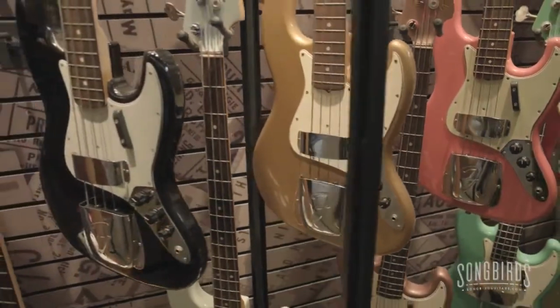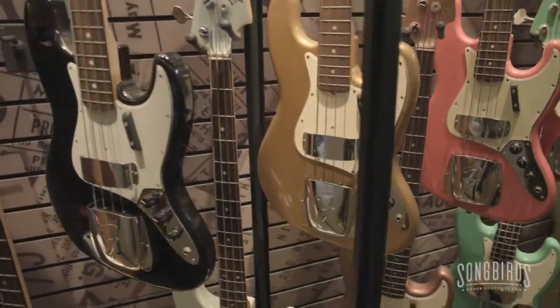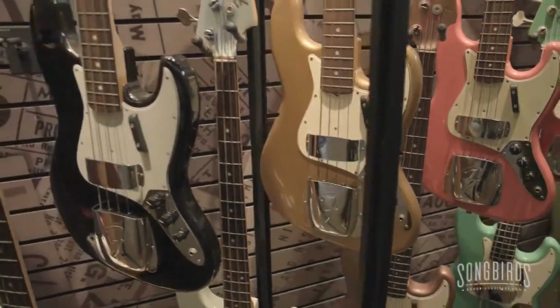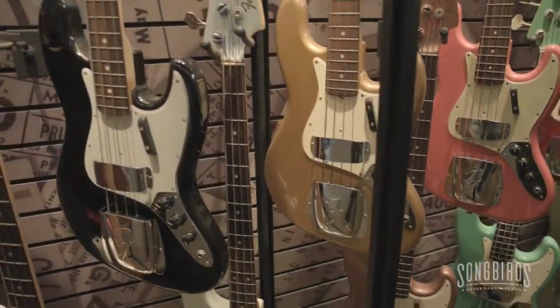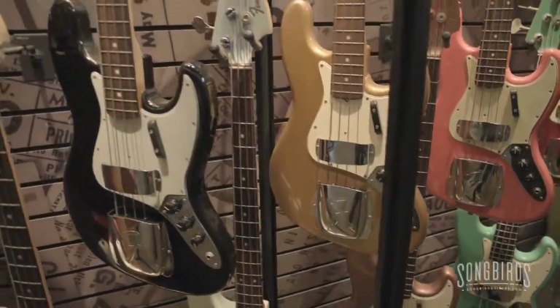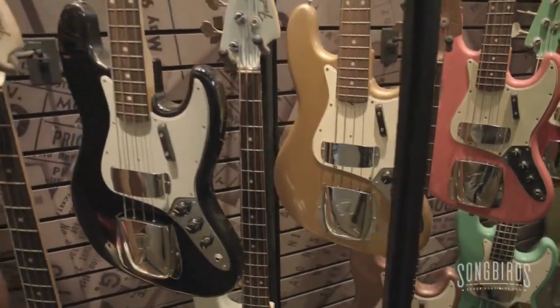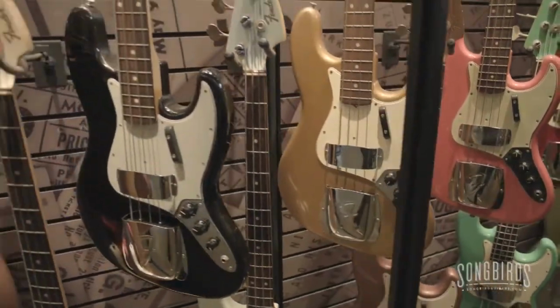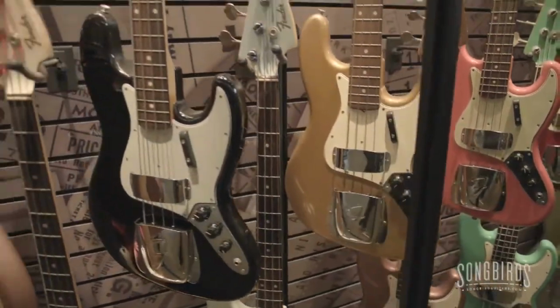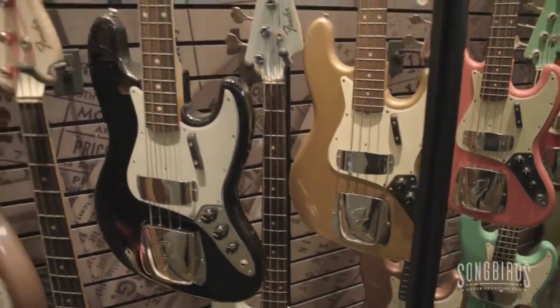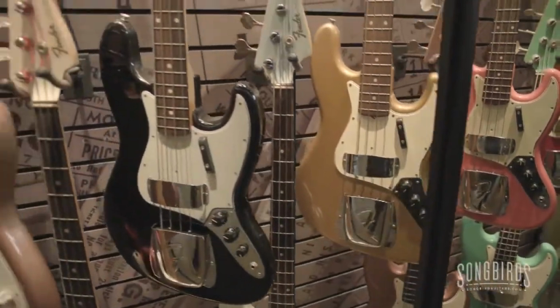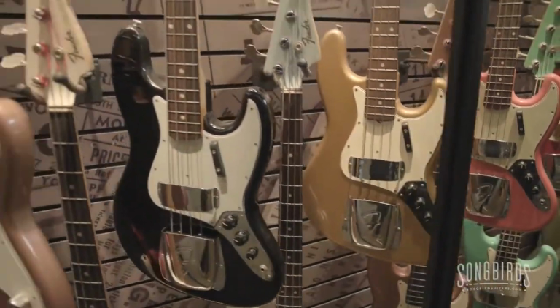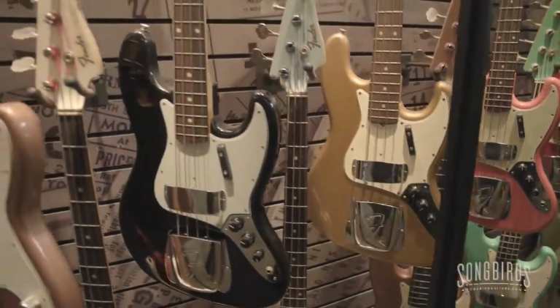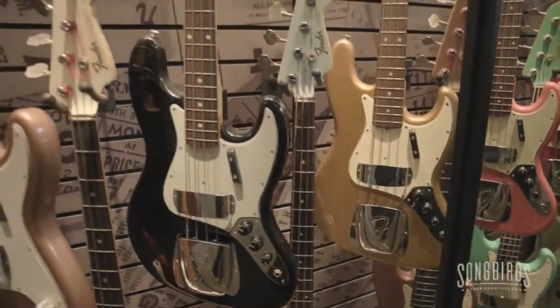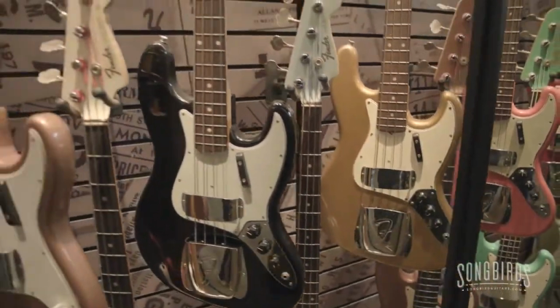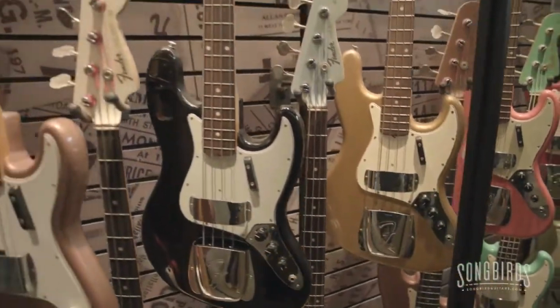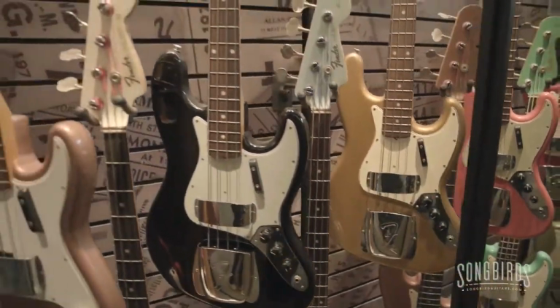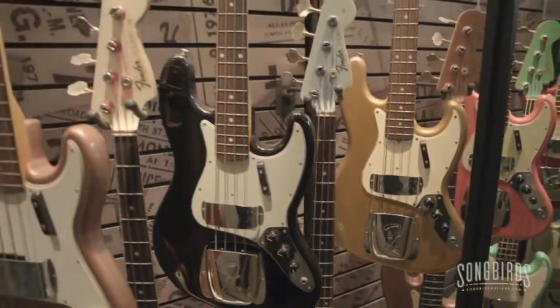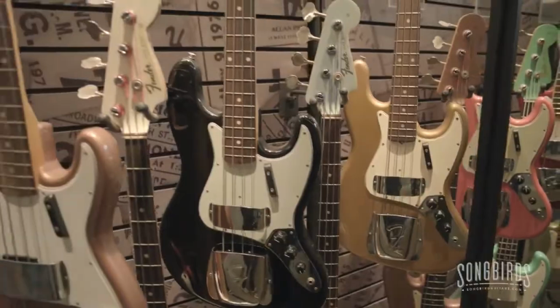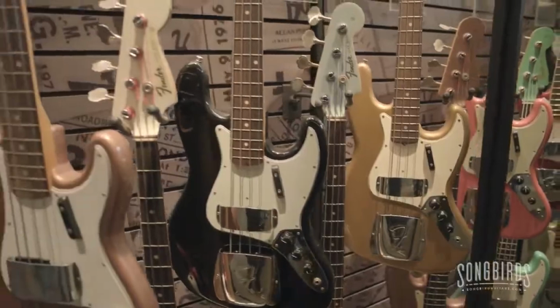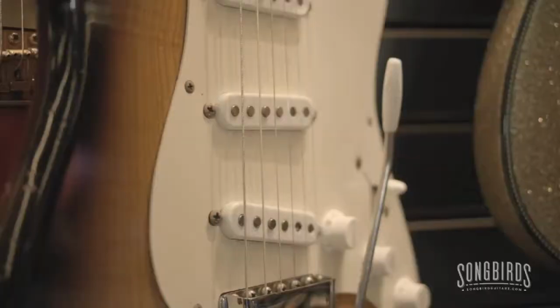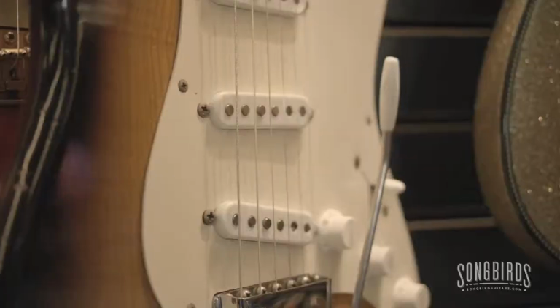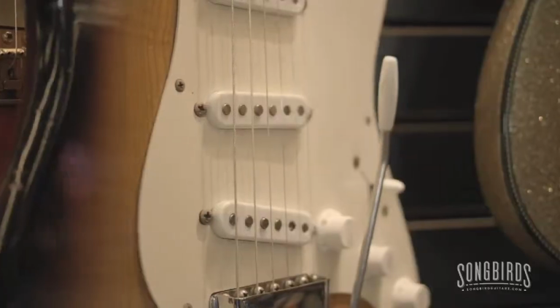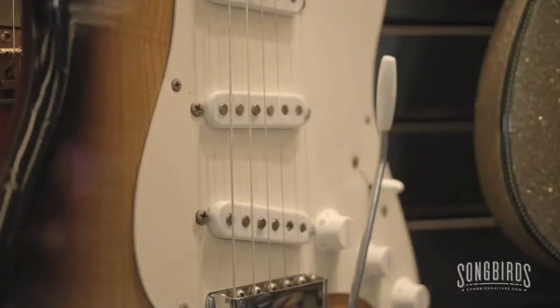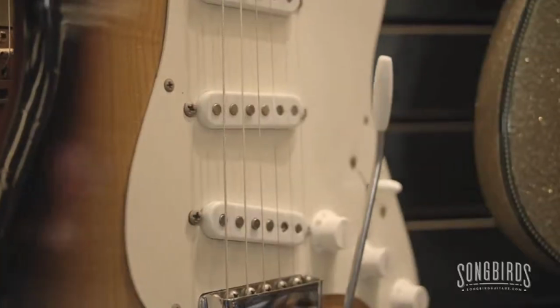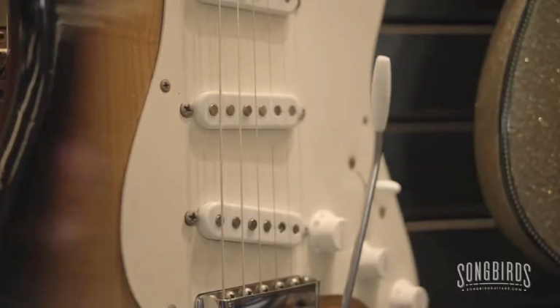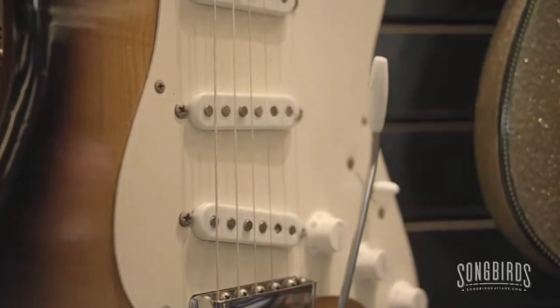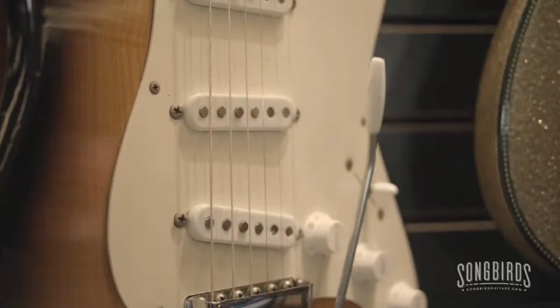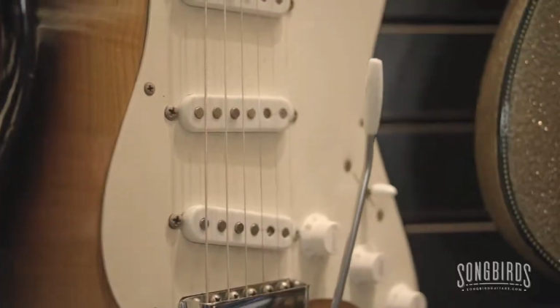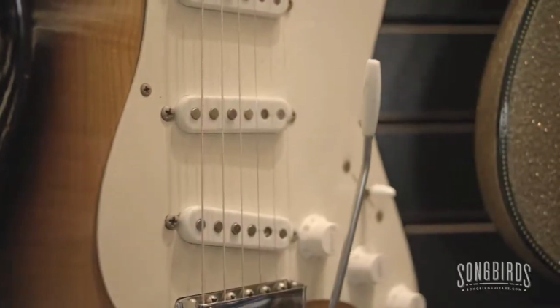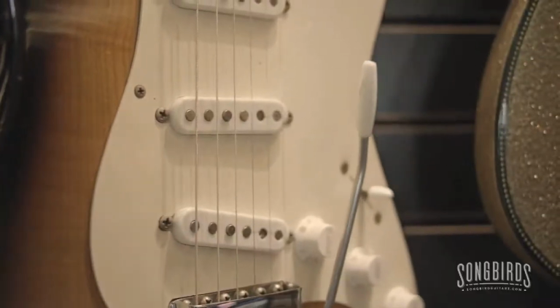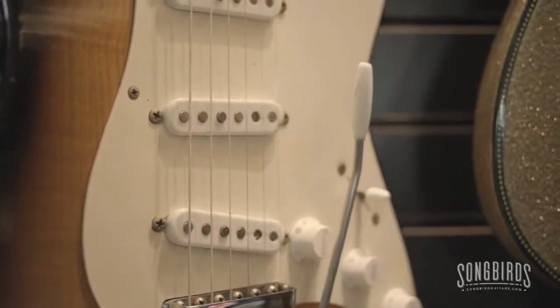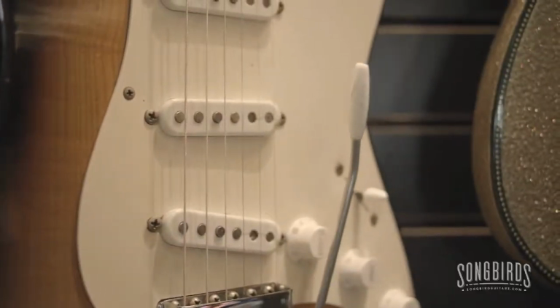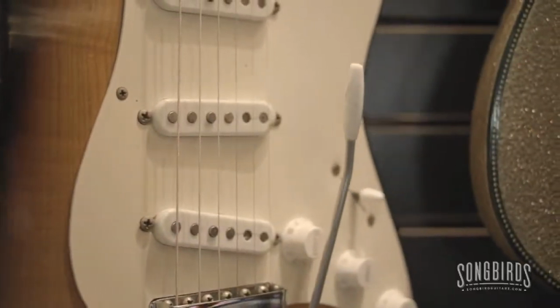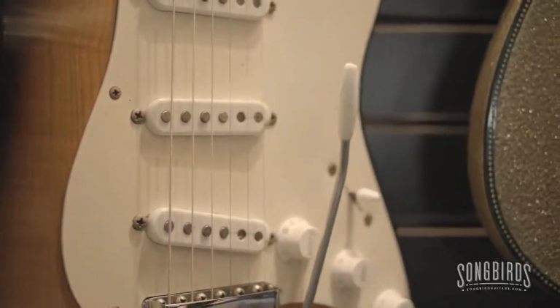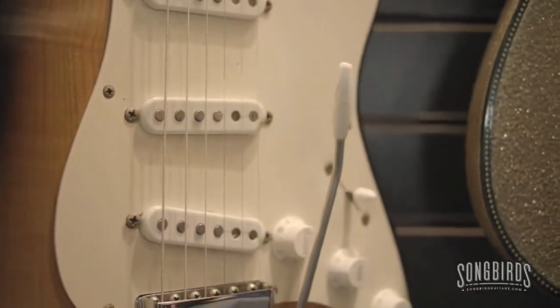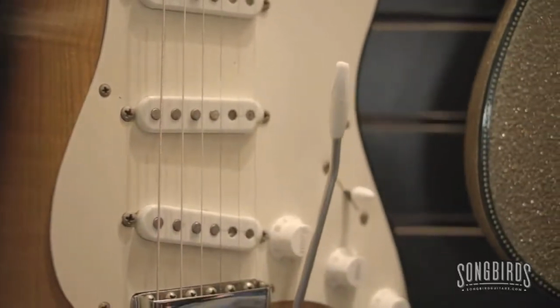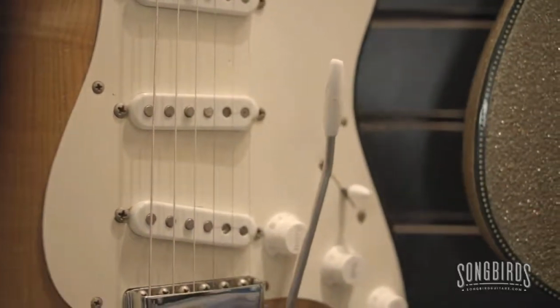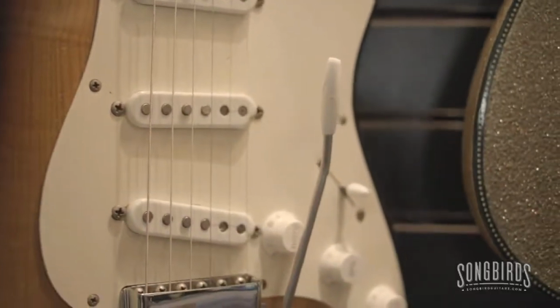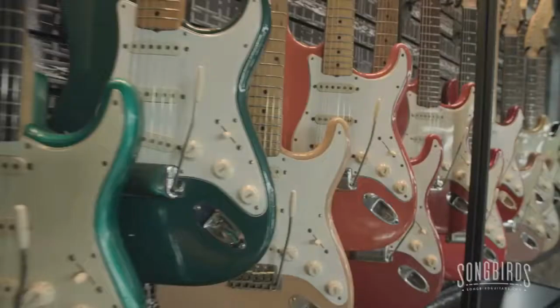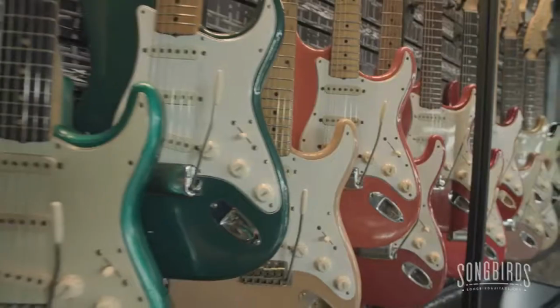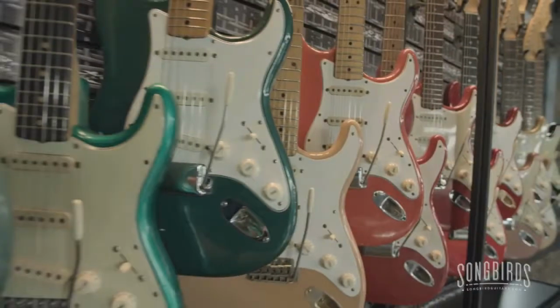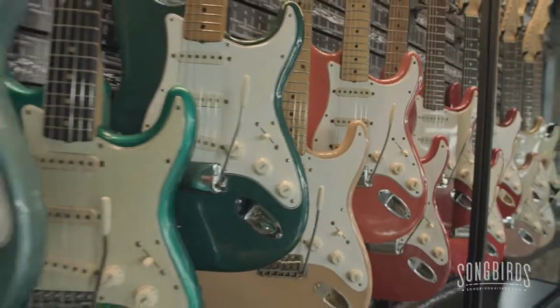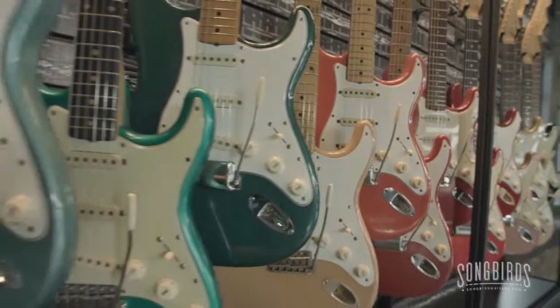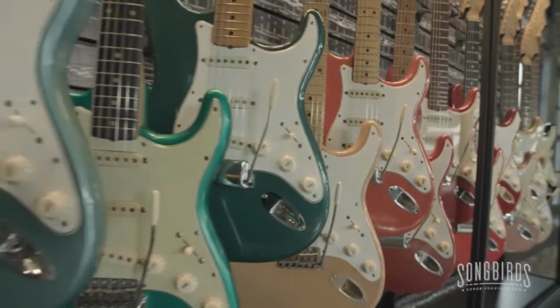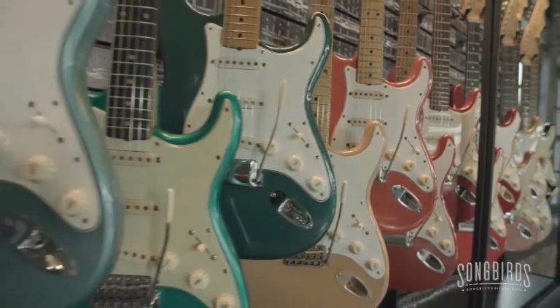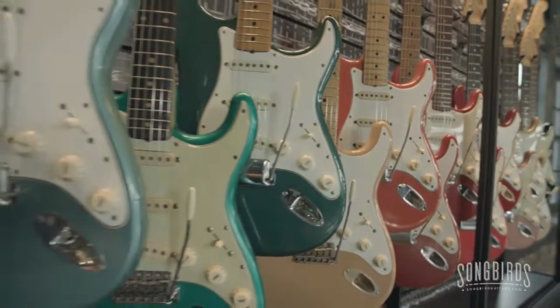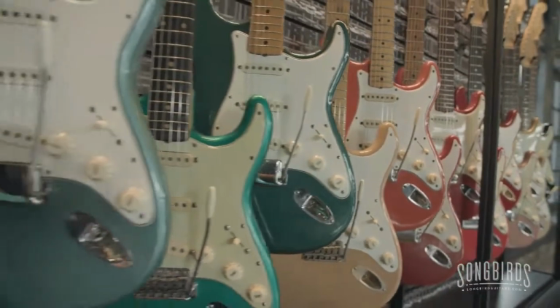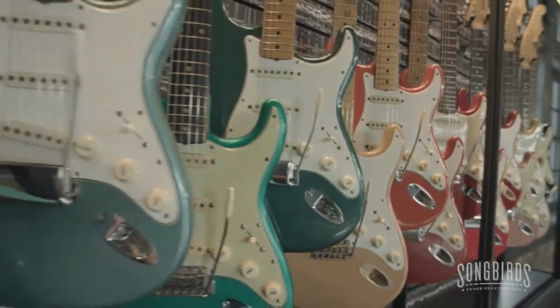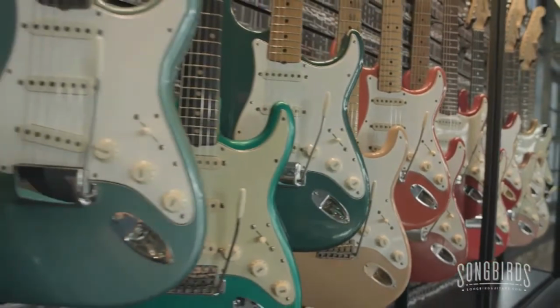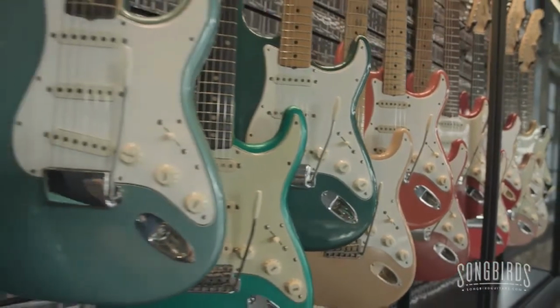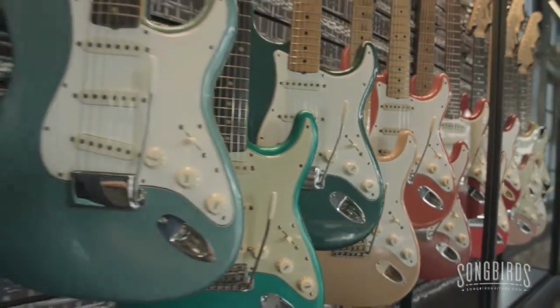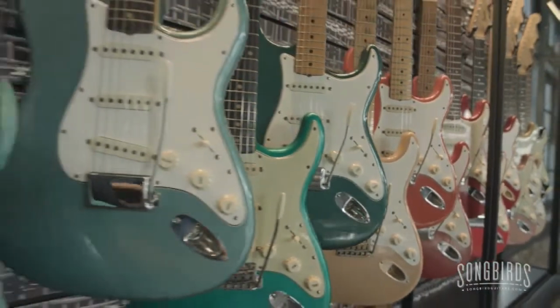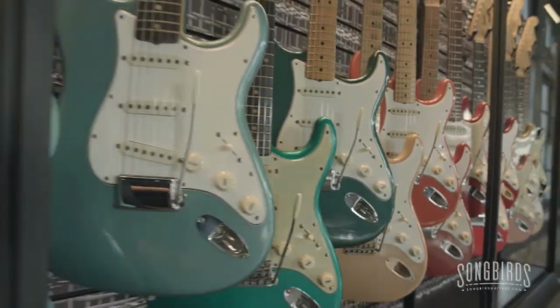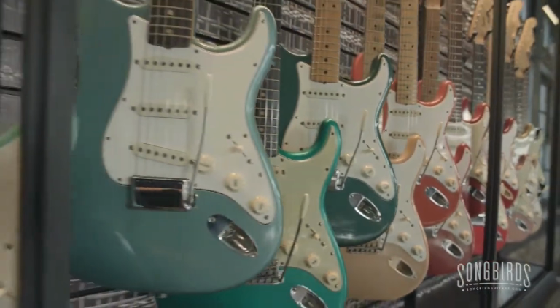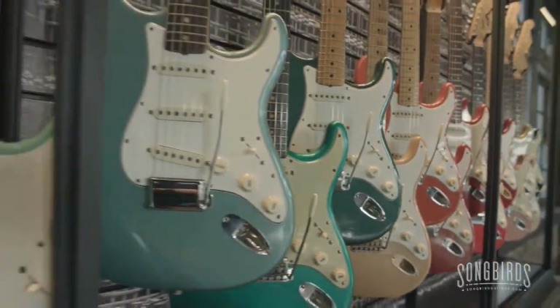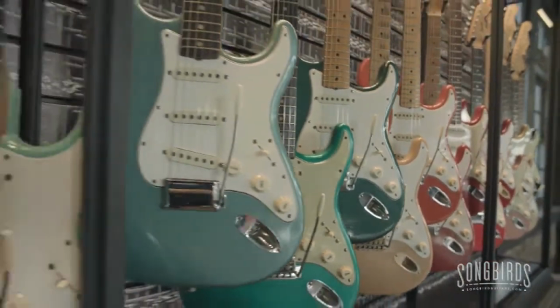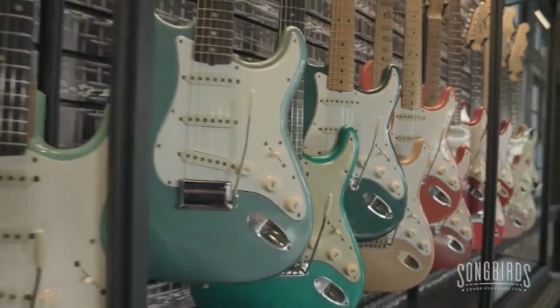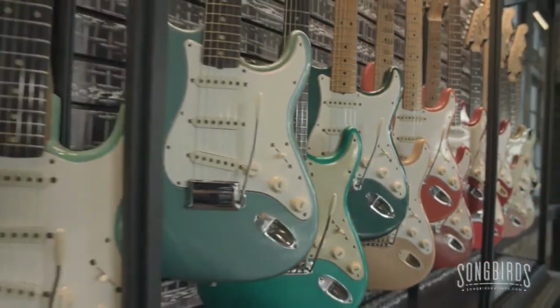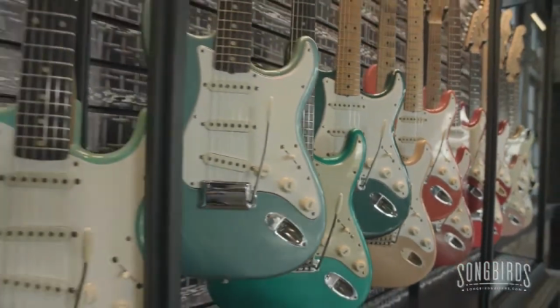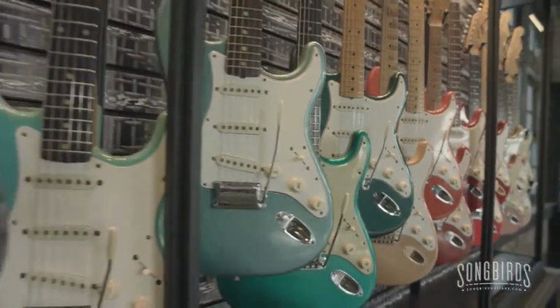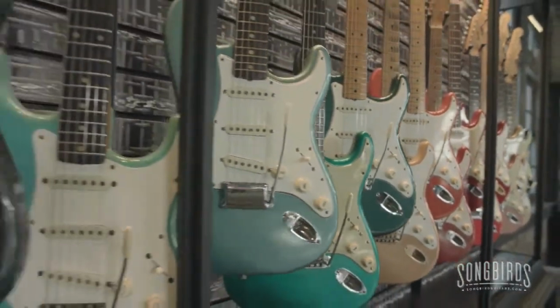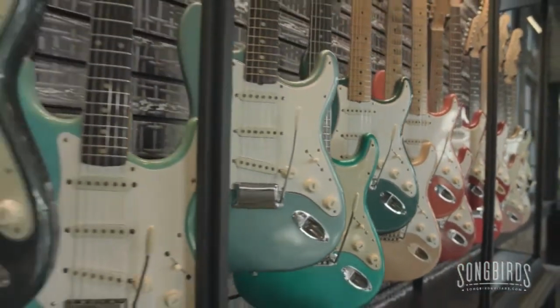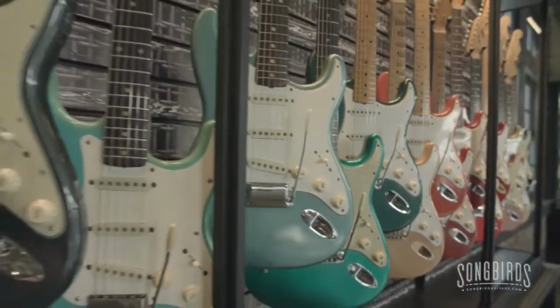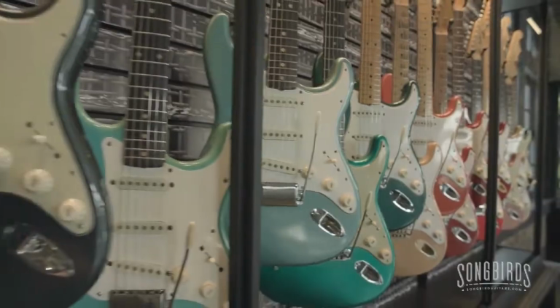One of the great things about this museum is that the exhibits change. And right now you're celebrating one of the most iconic guitars of all time, the Gibson Les Paul. Tell us about the exhibit.